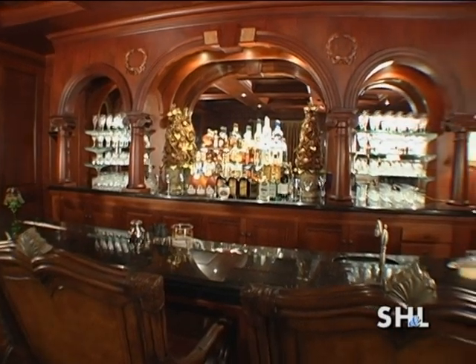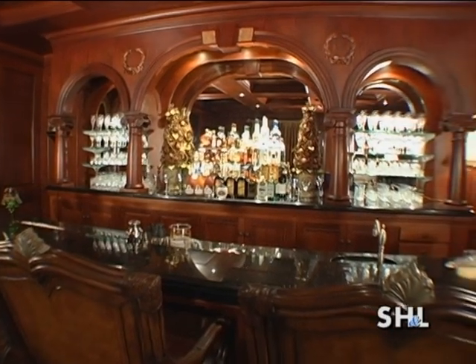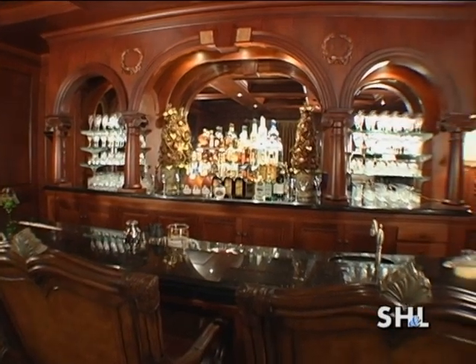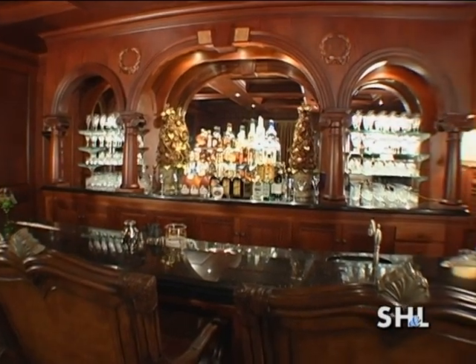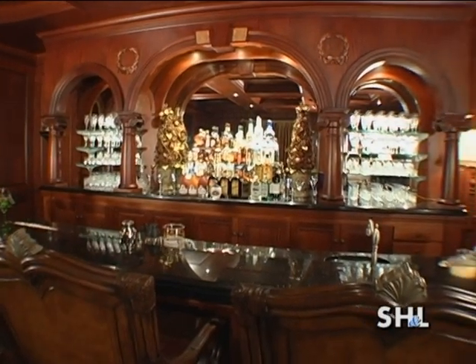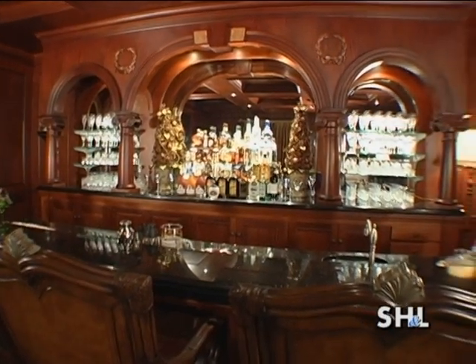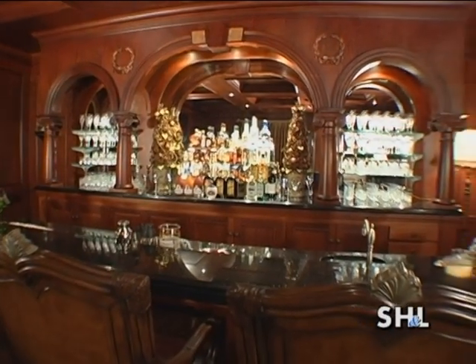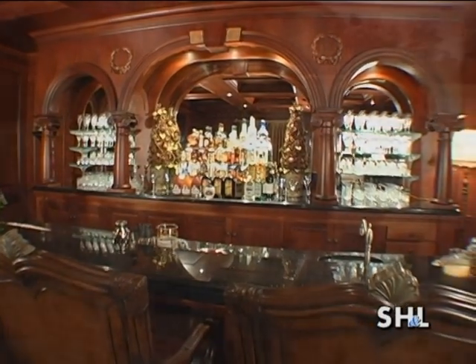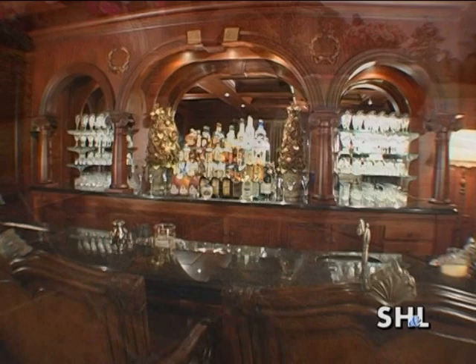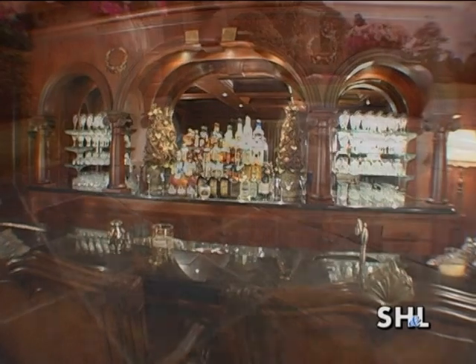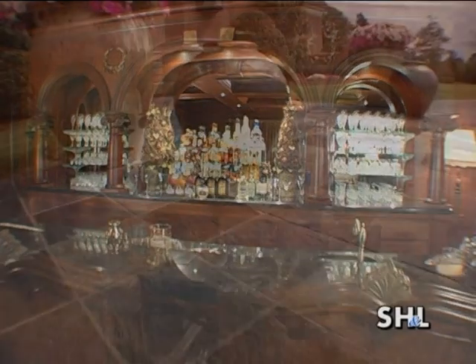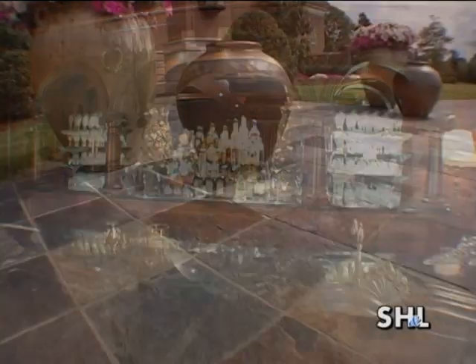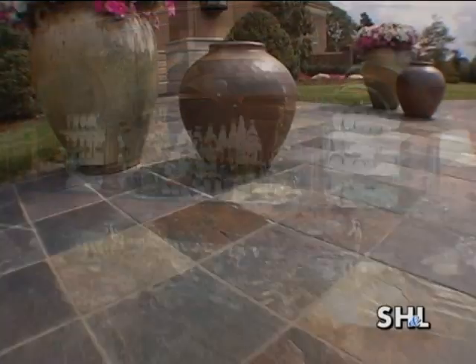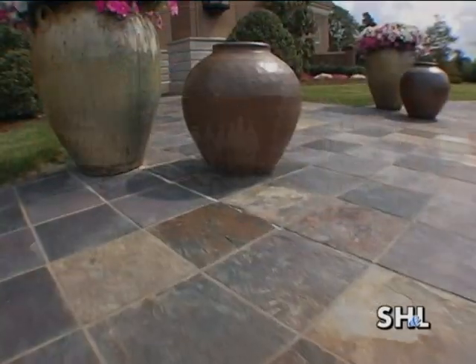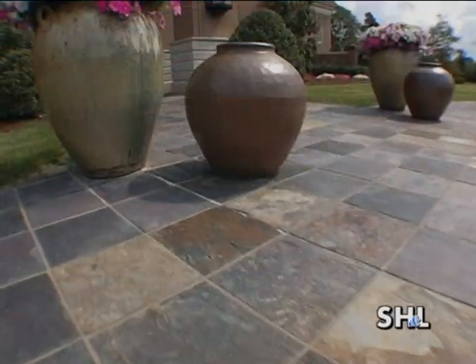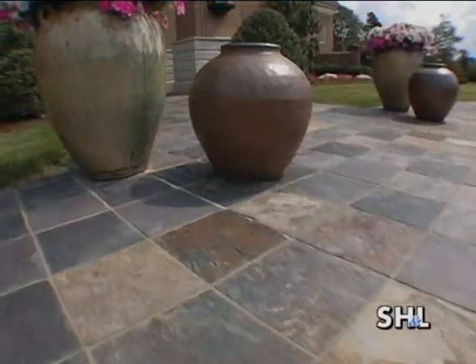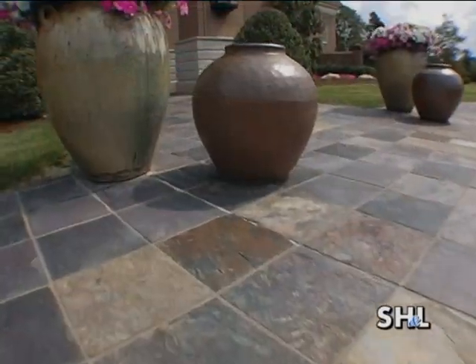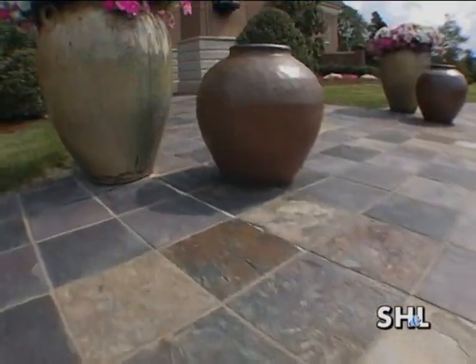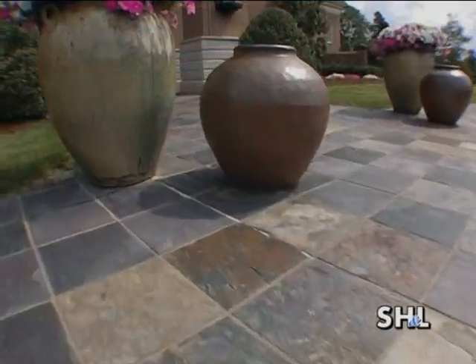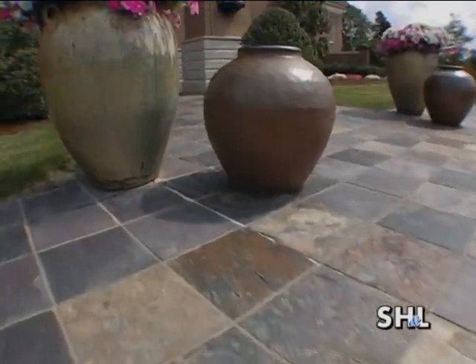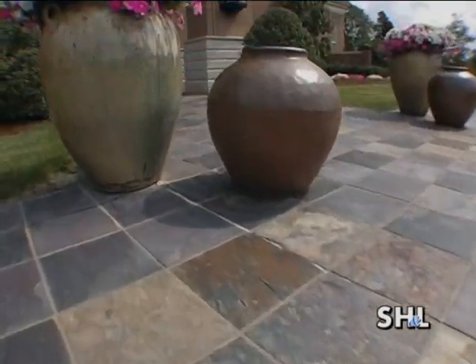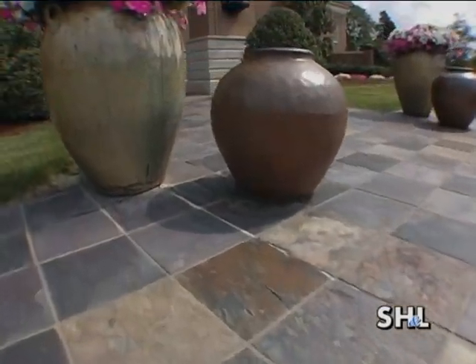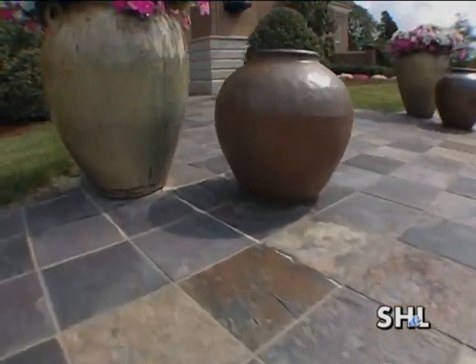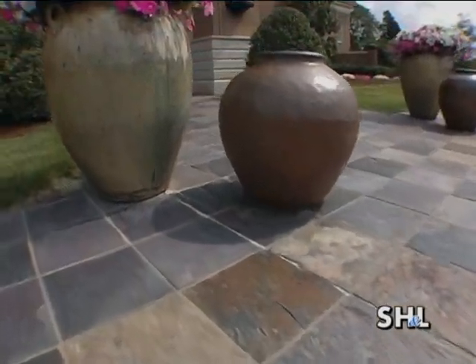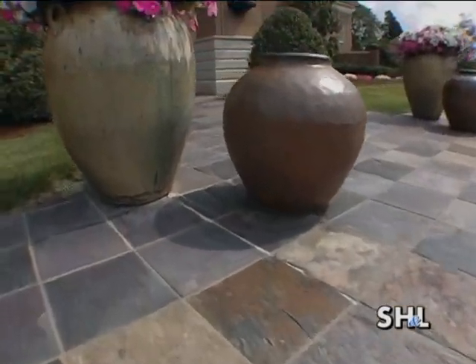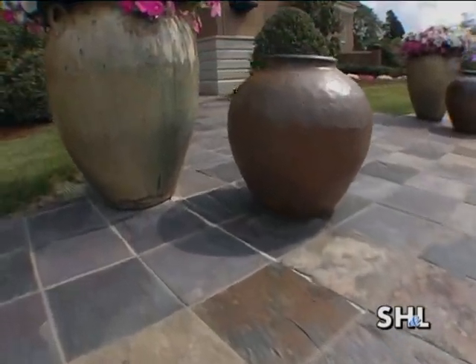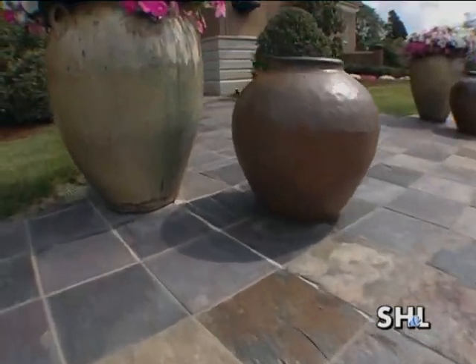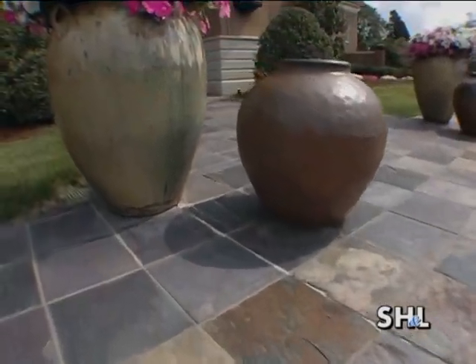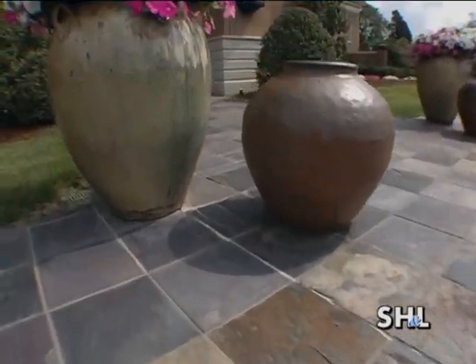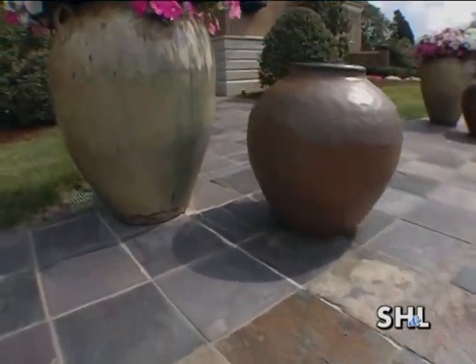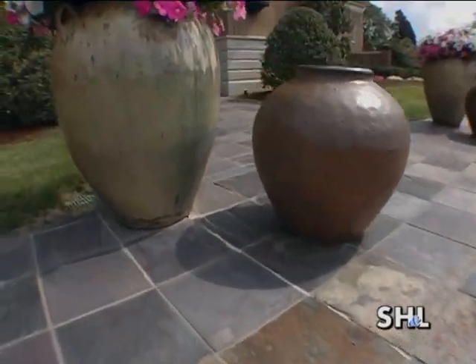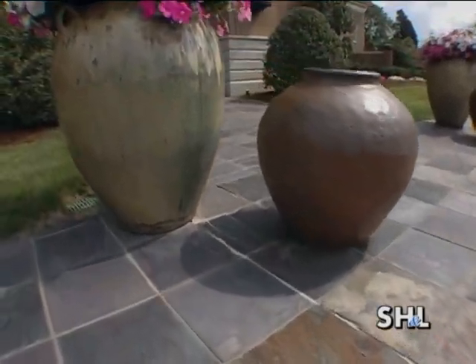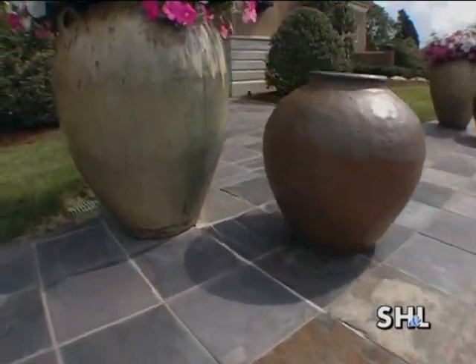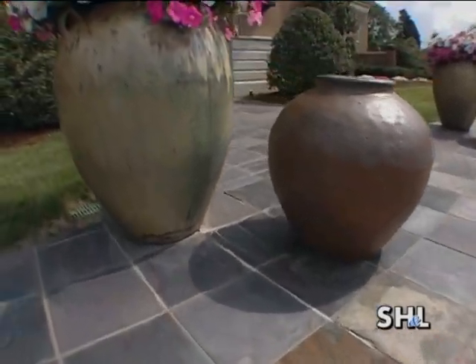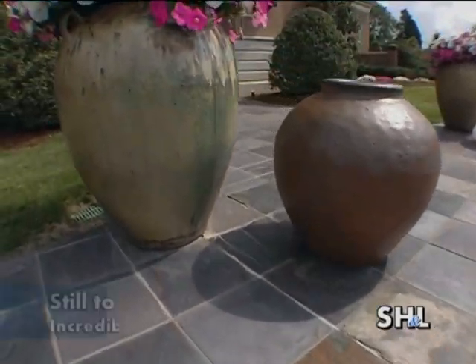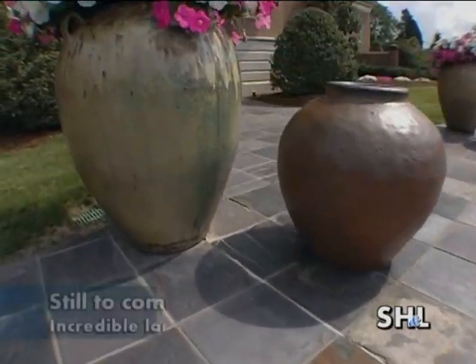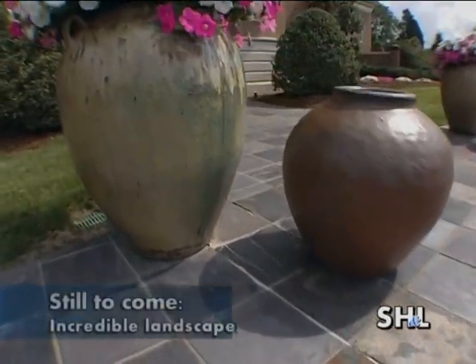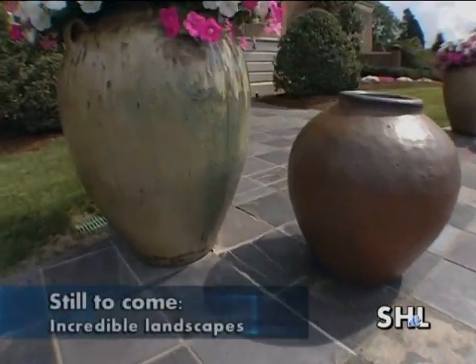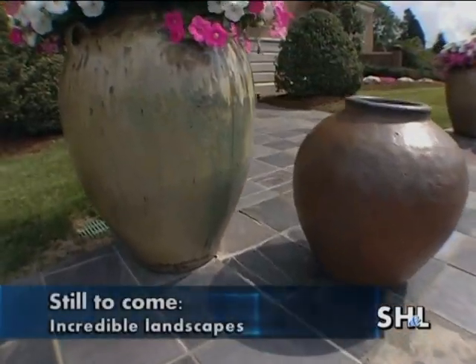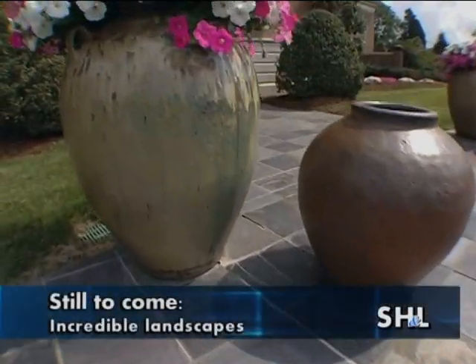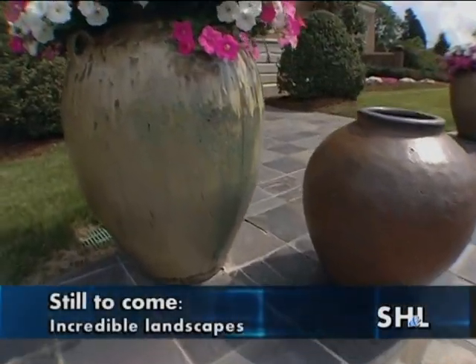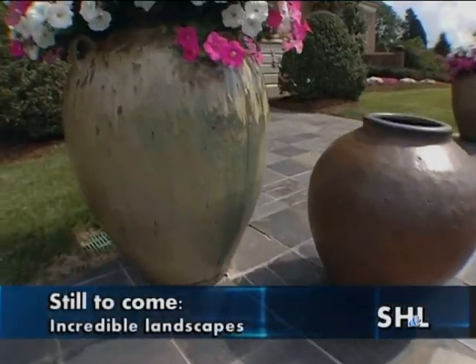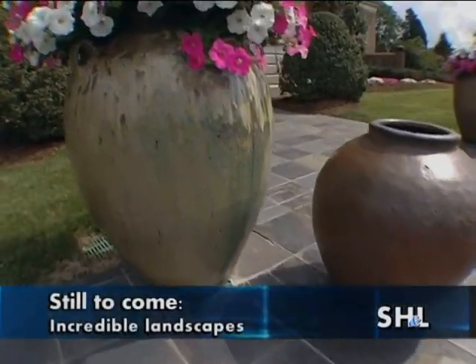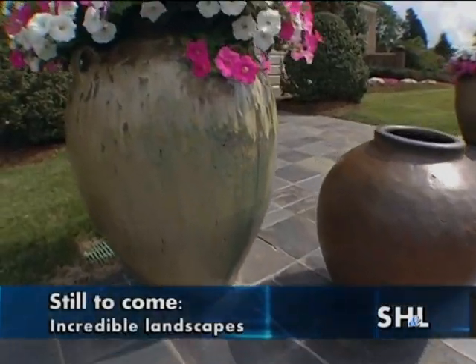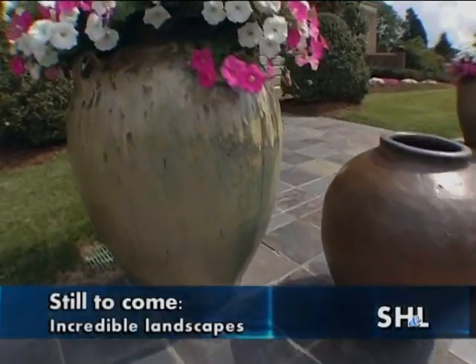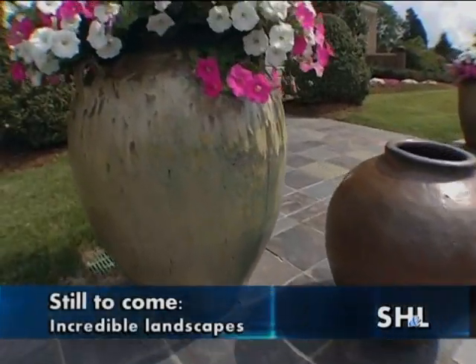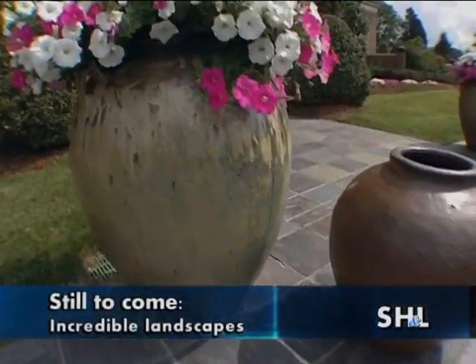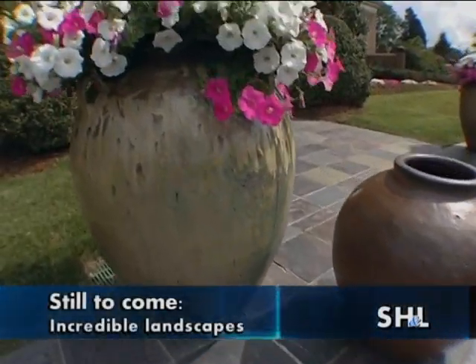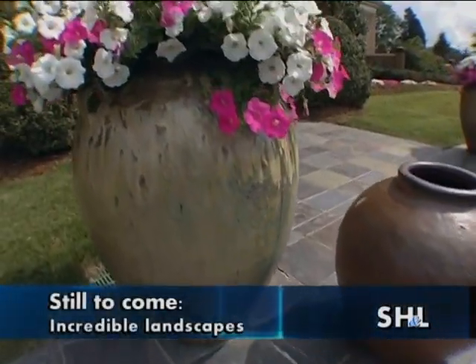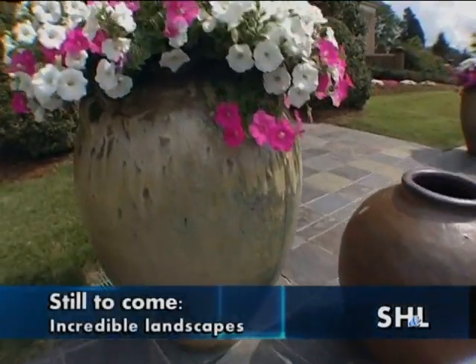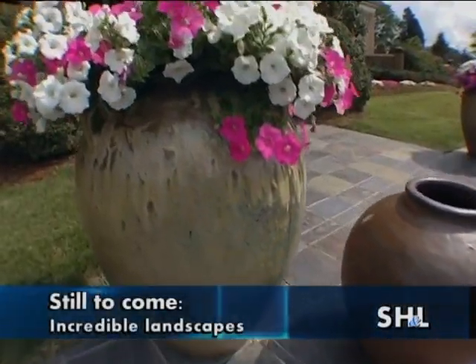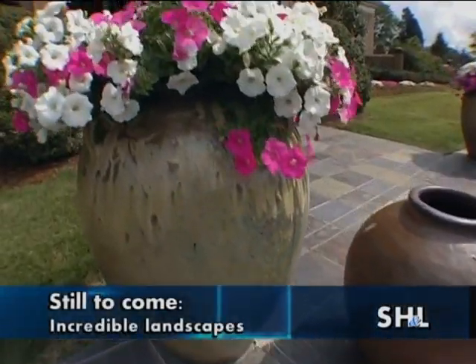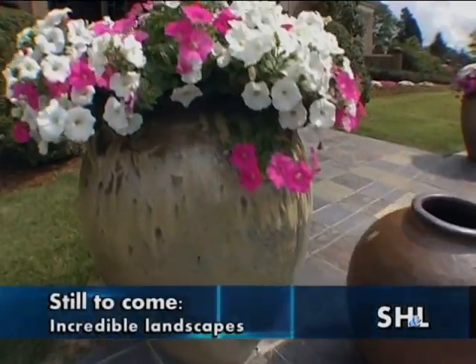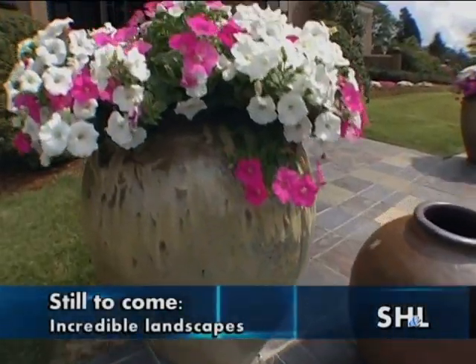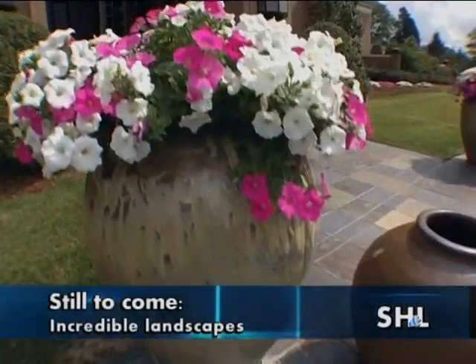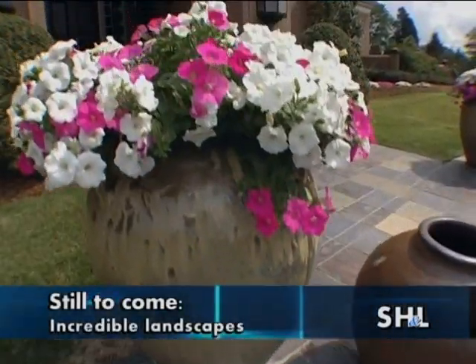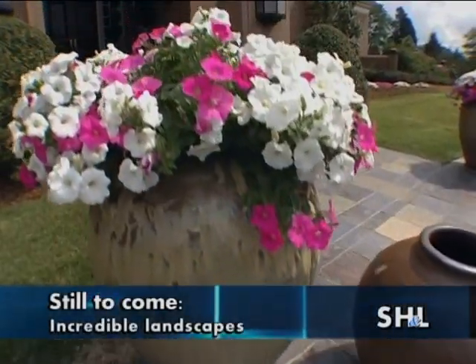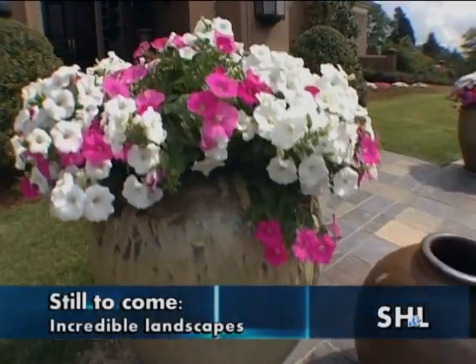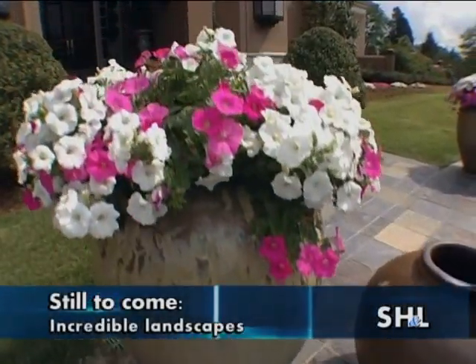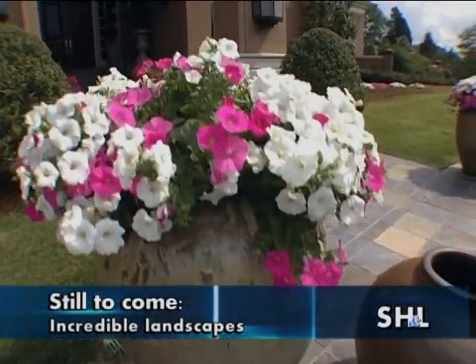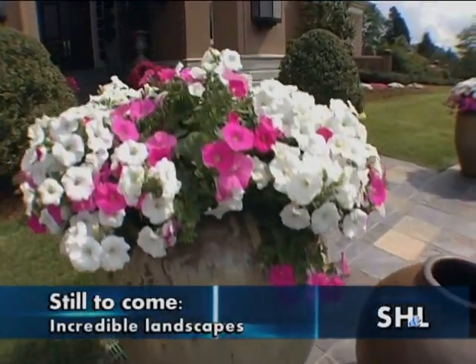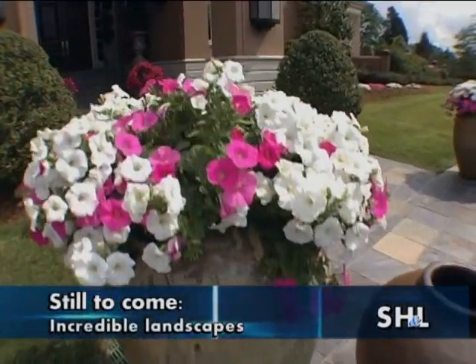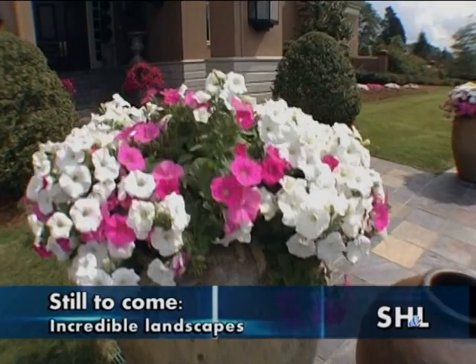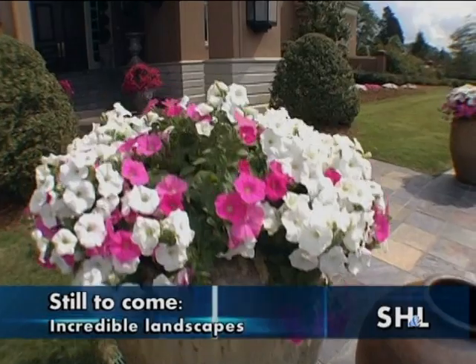Up next, we'll view the sublime landscape and hear about the meticulous upkeep on the grounds.